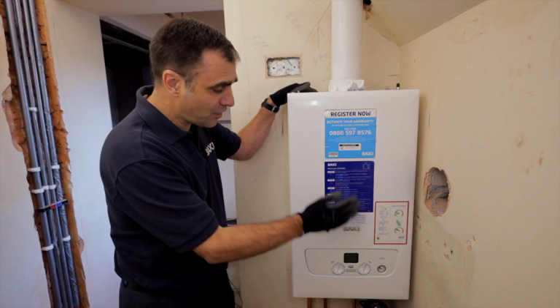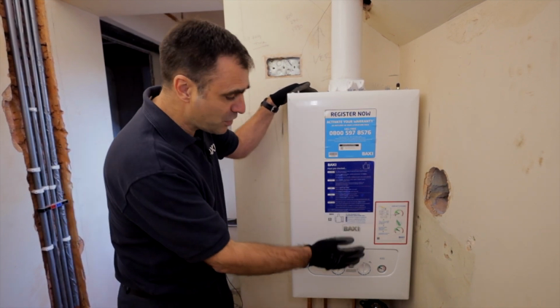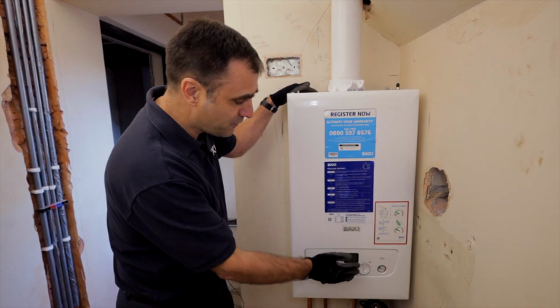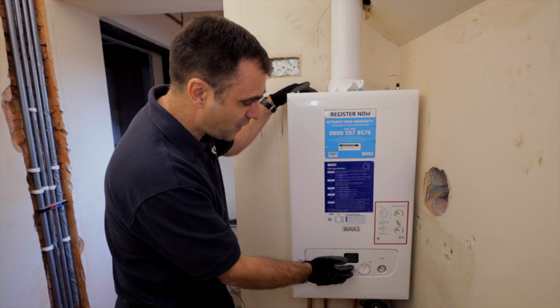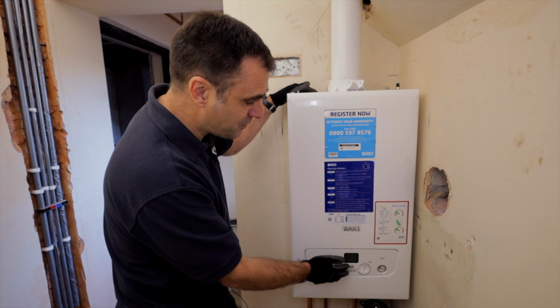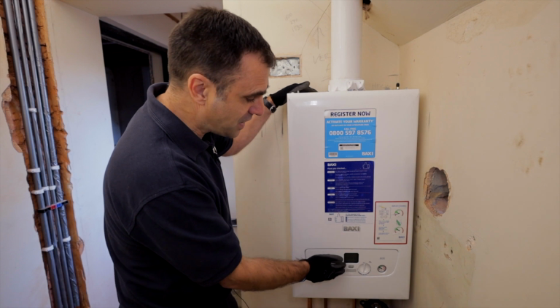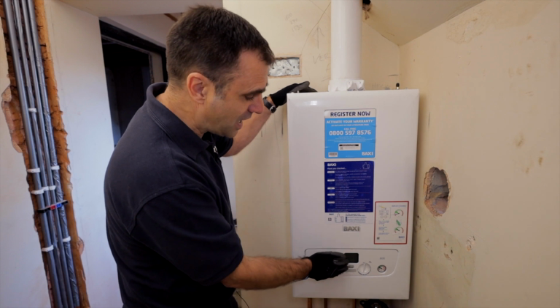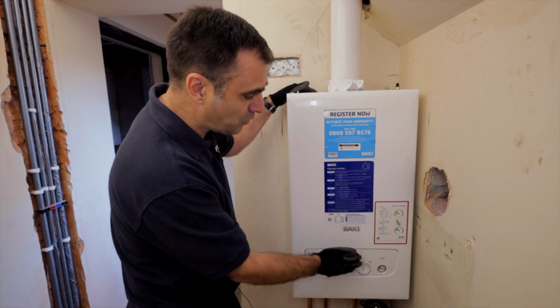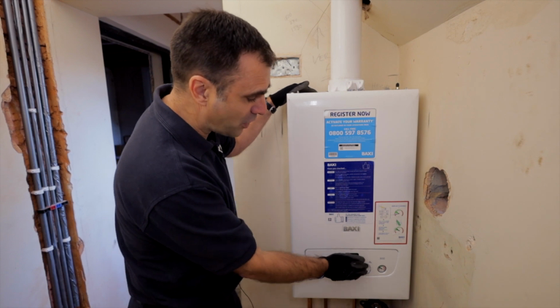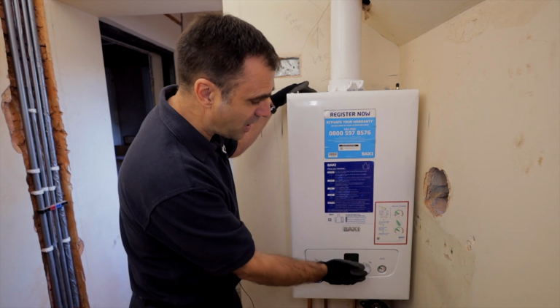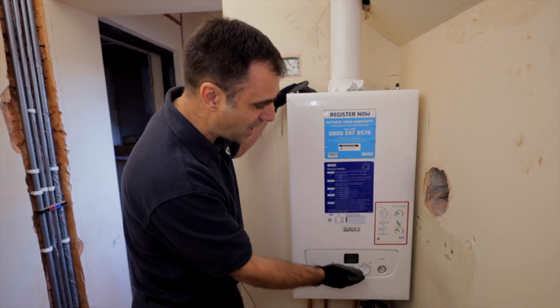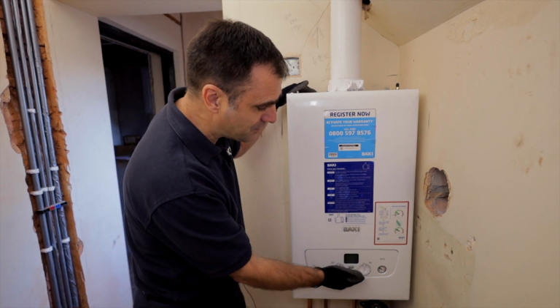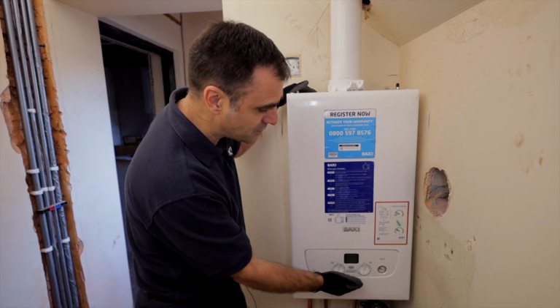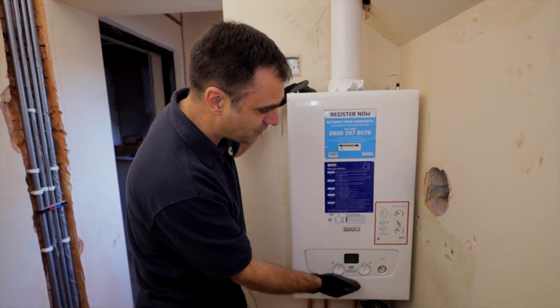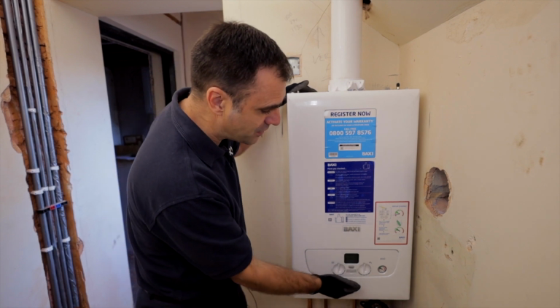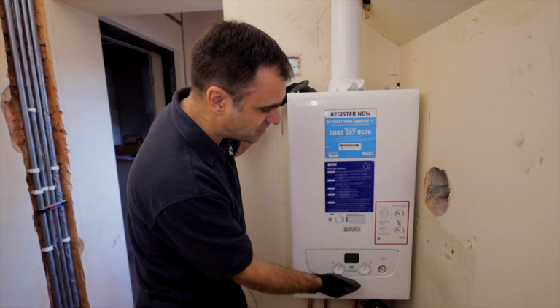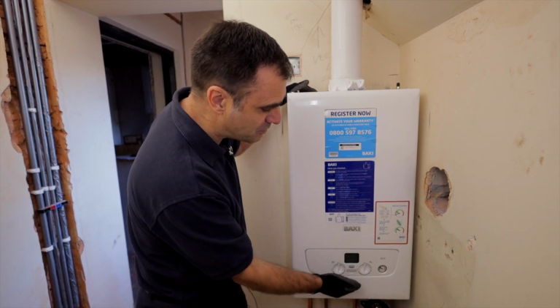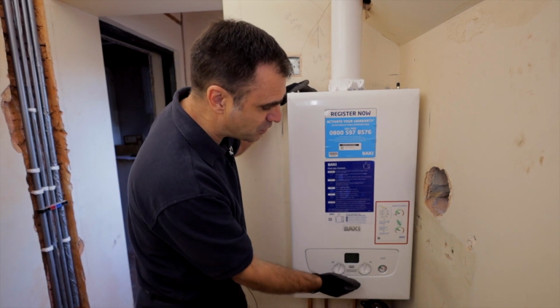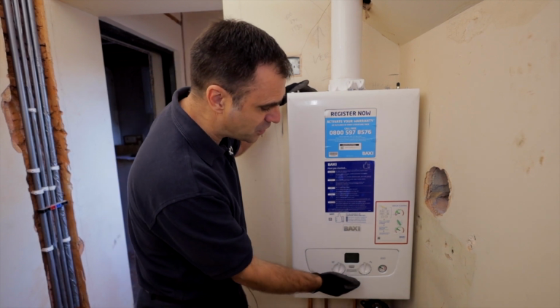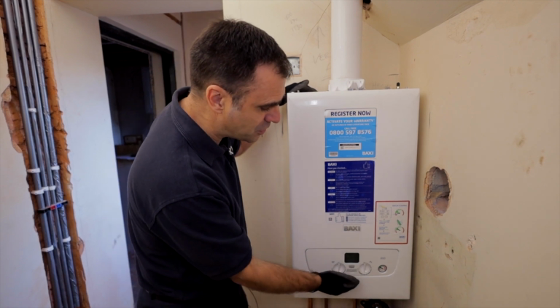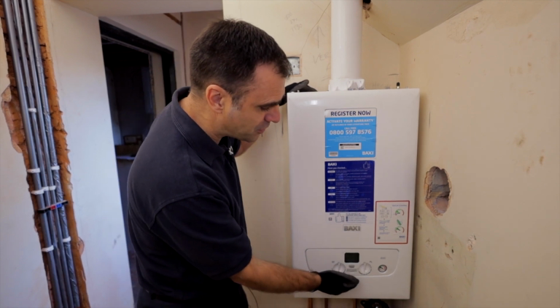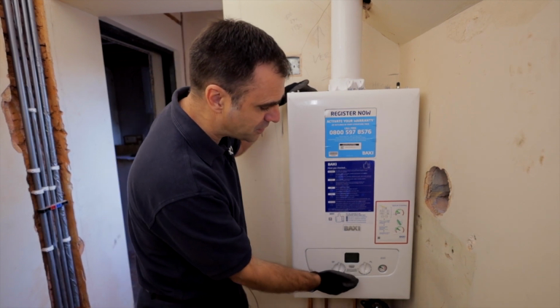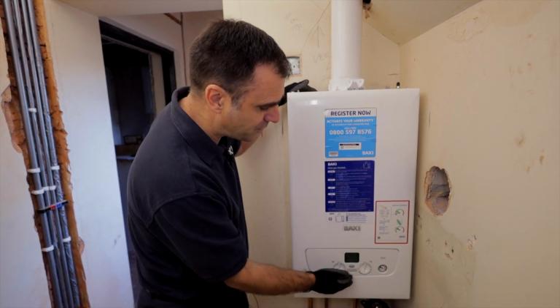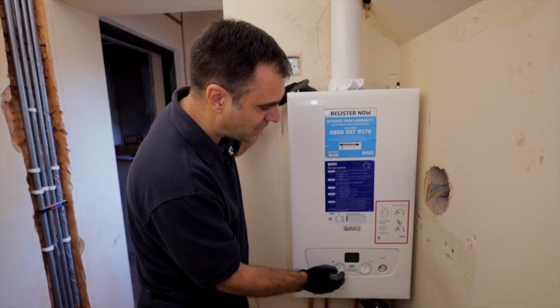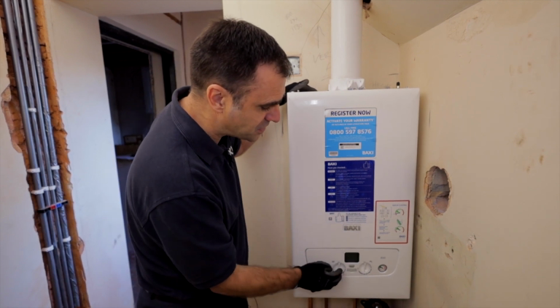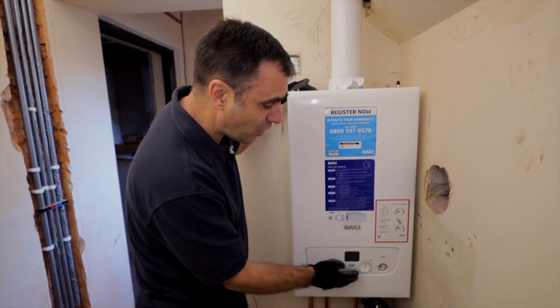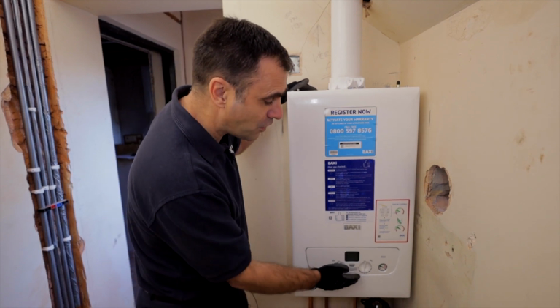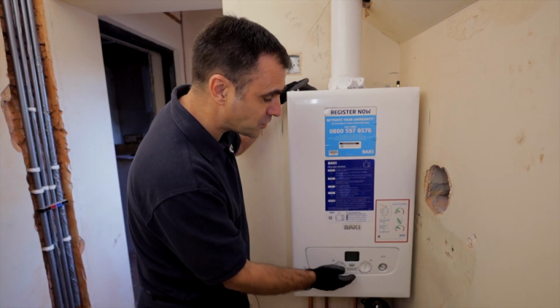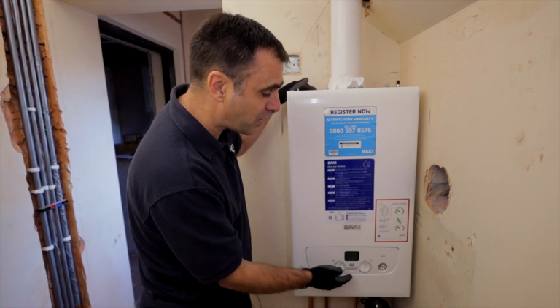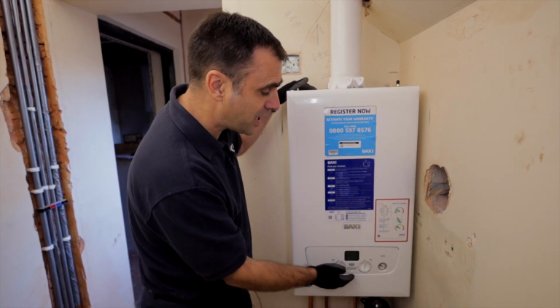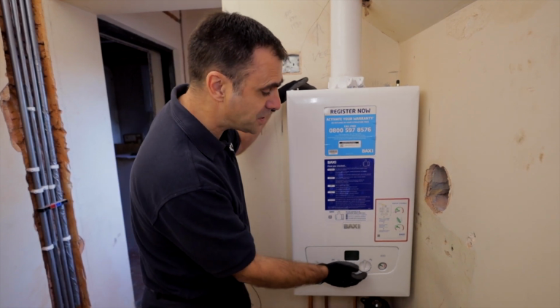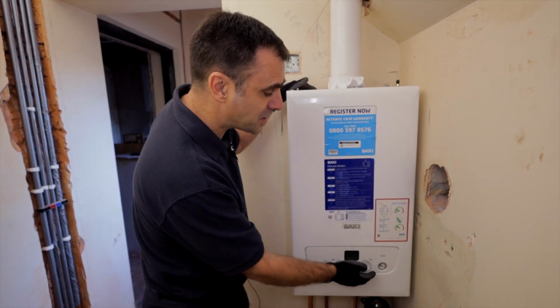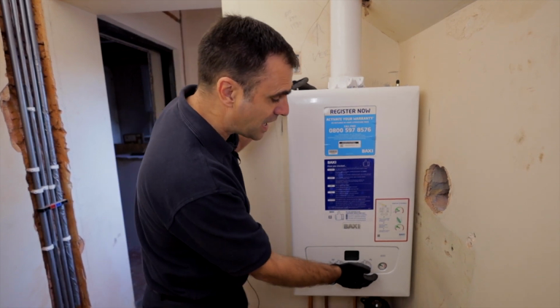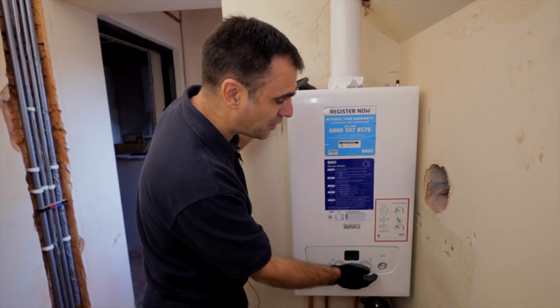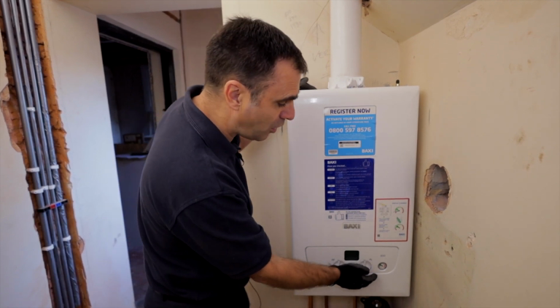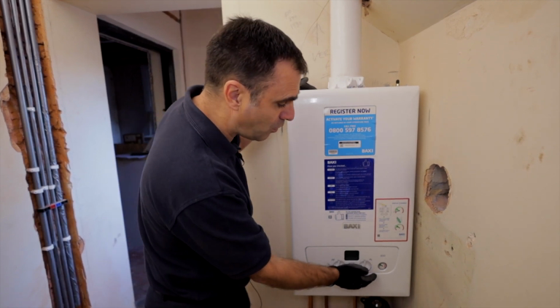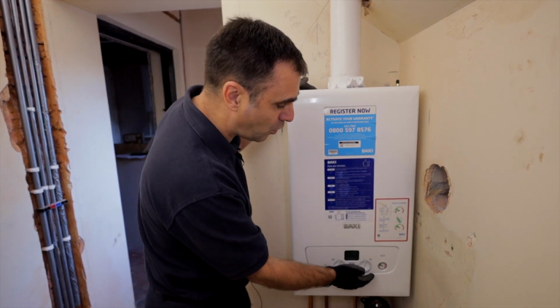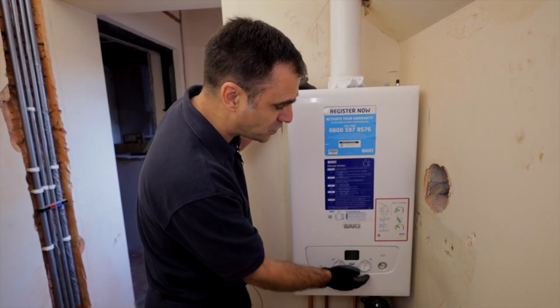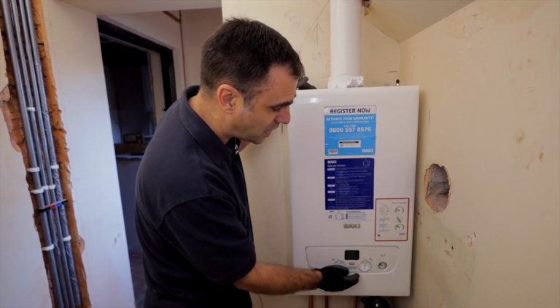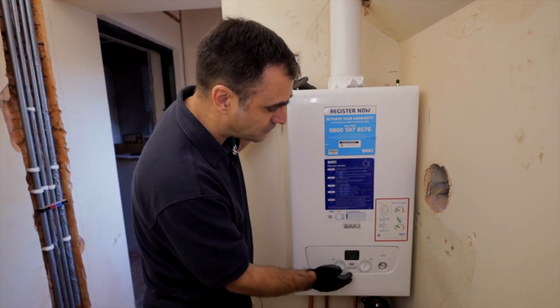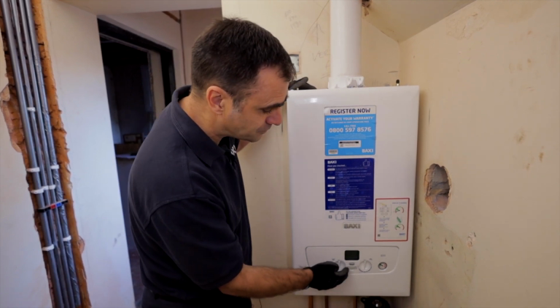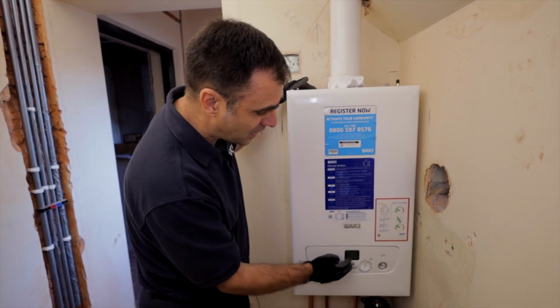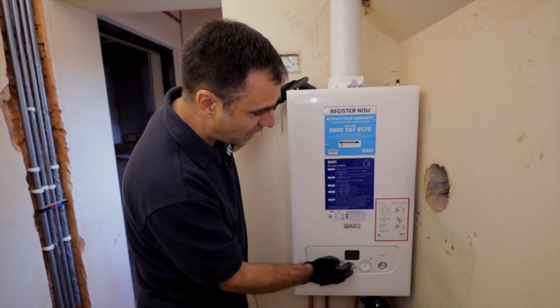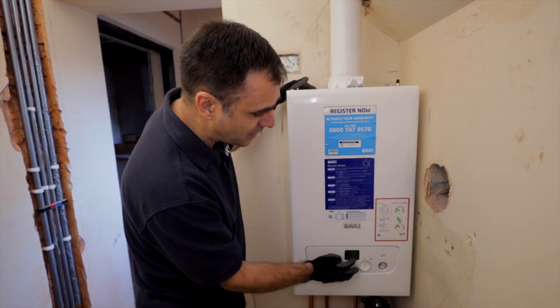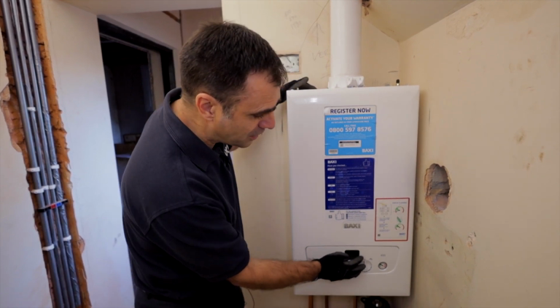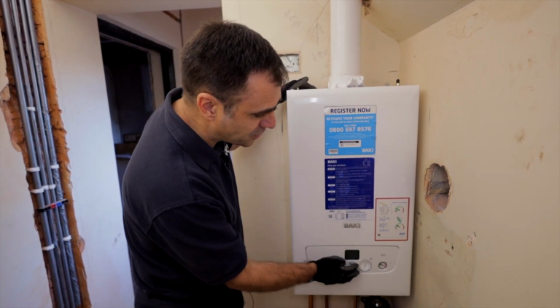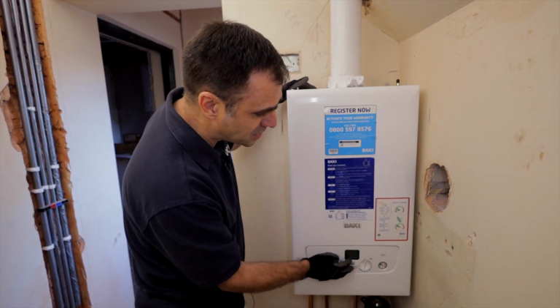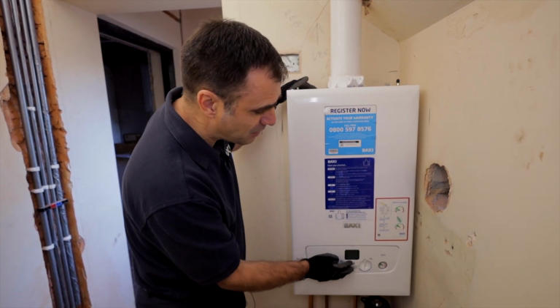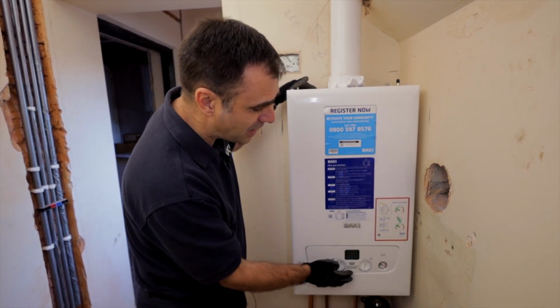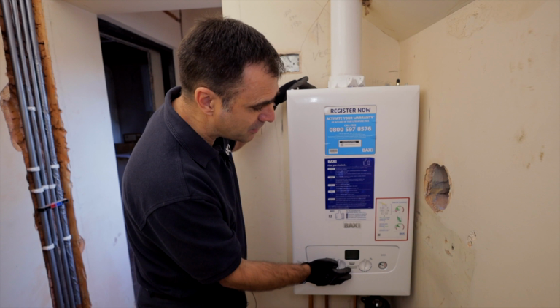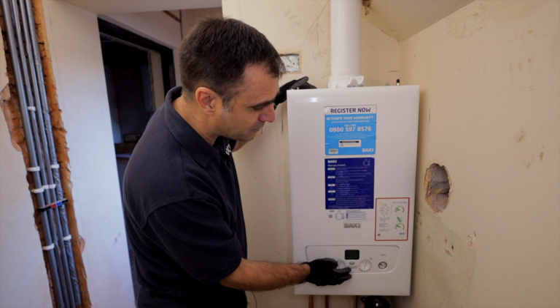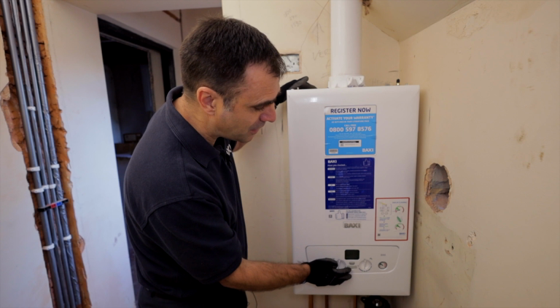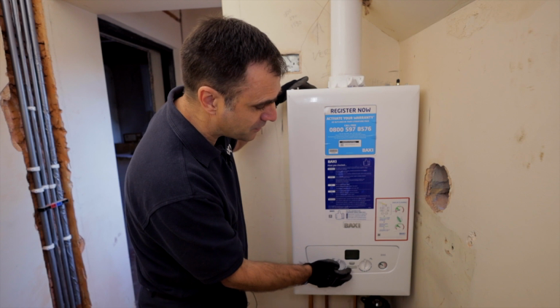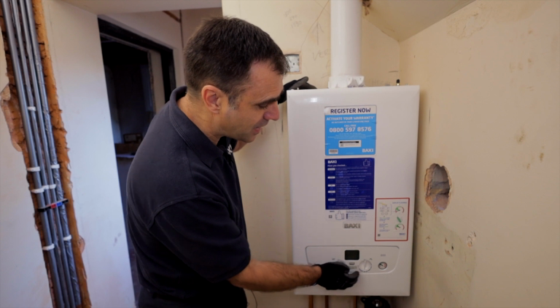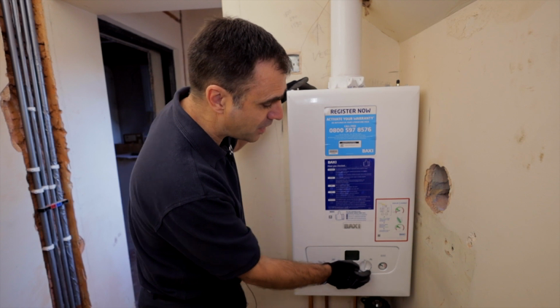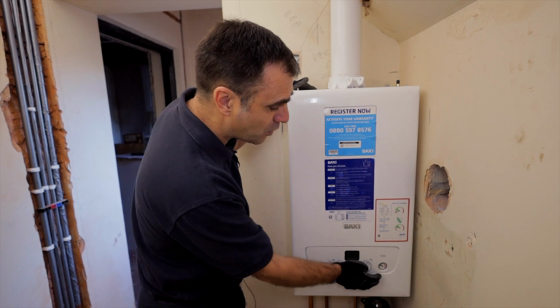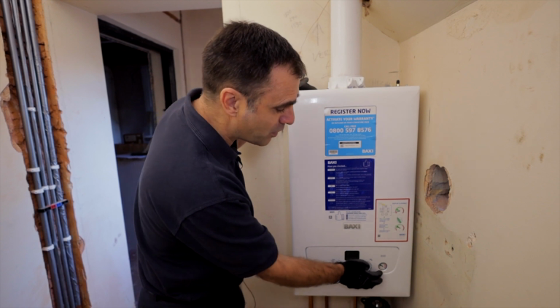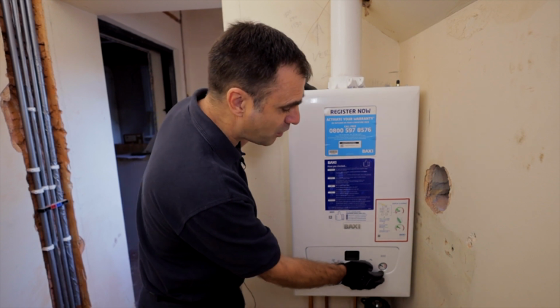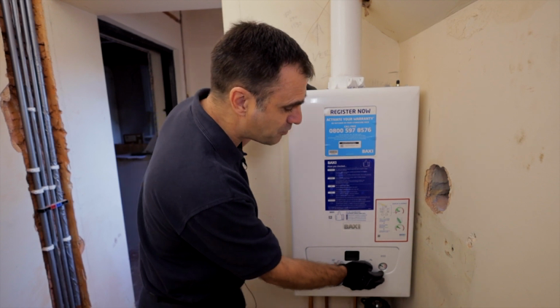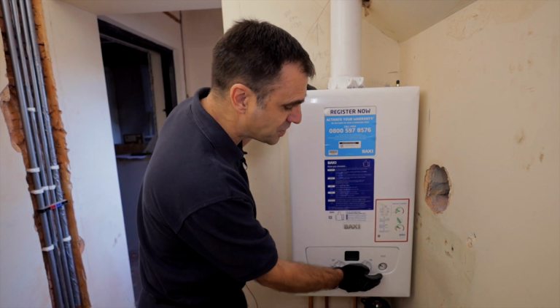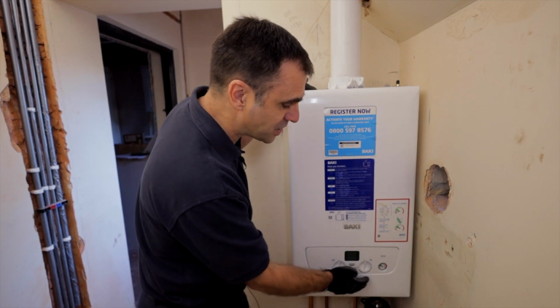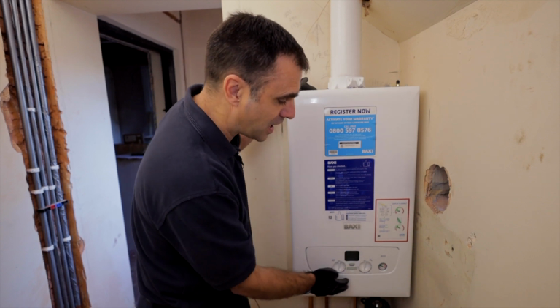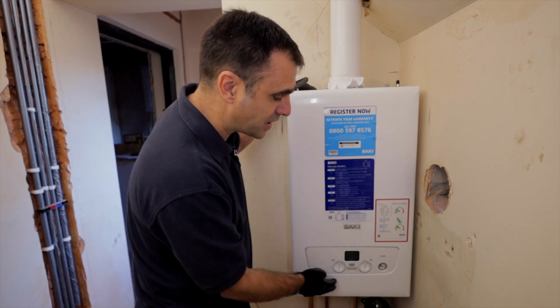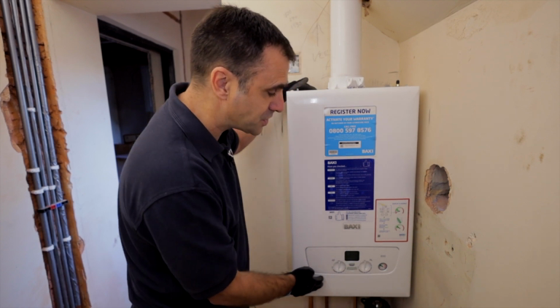Moving further down, there's a very simple user interface: dials for heating and hot water, and a little display at the front with a pressure gauge.